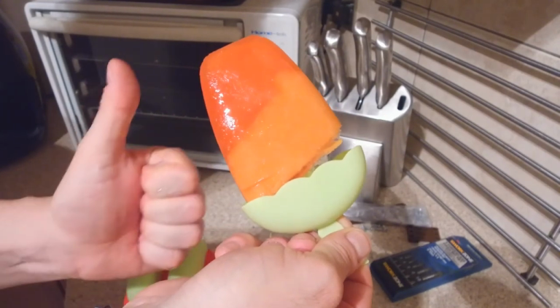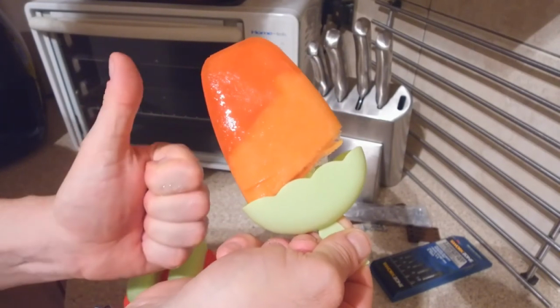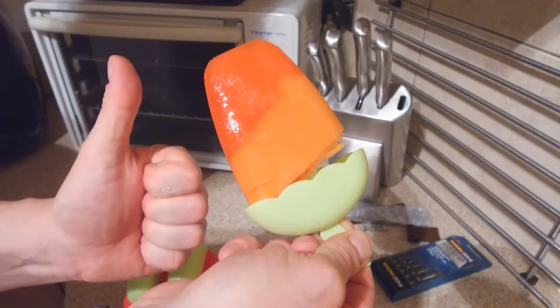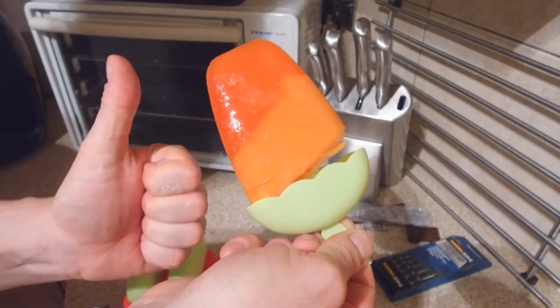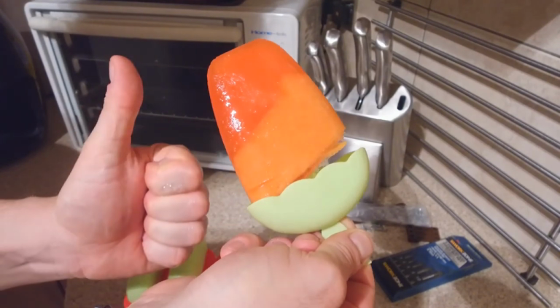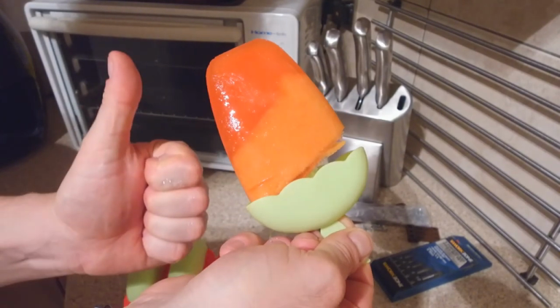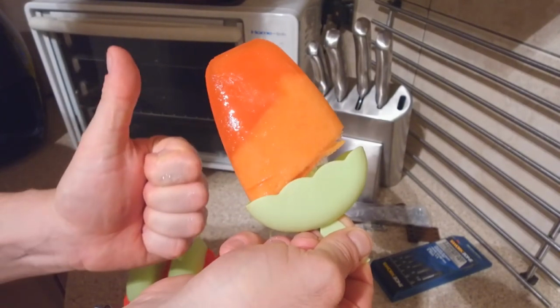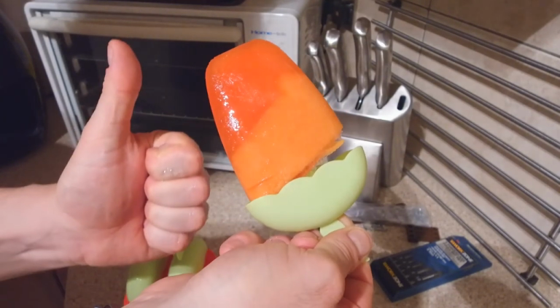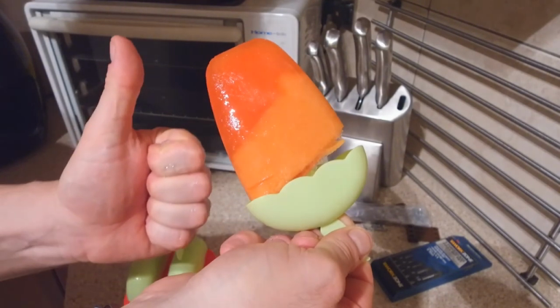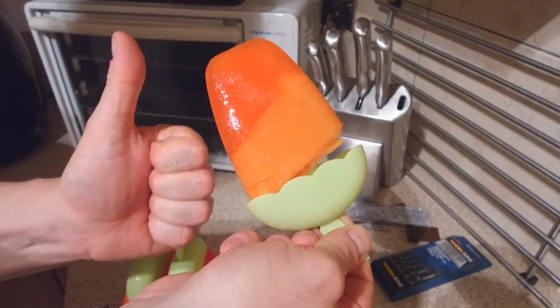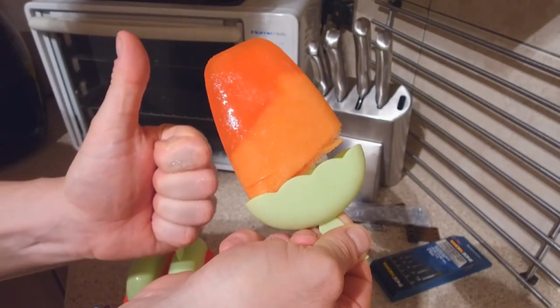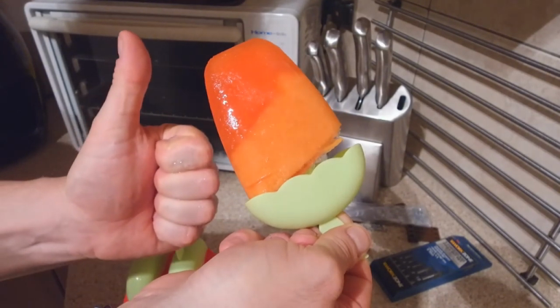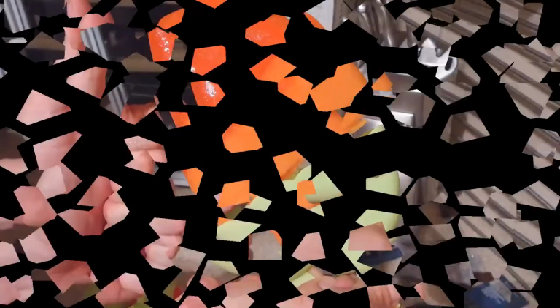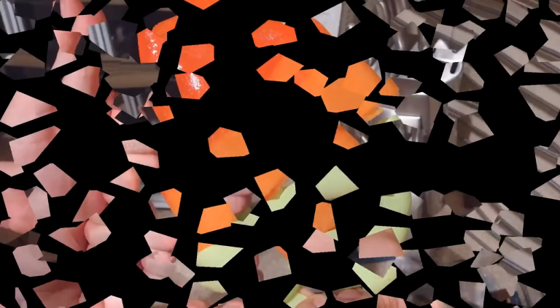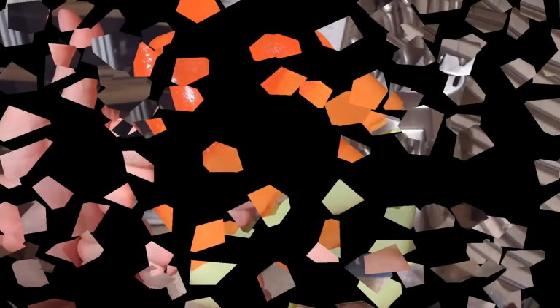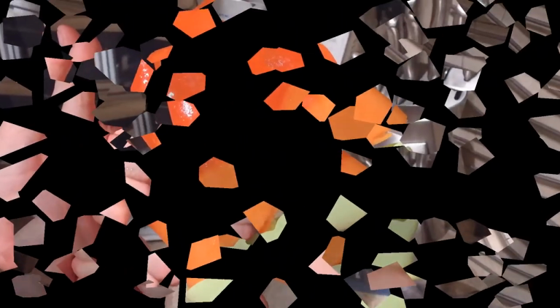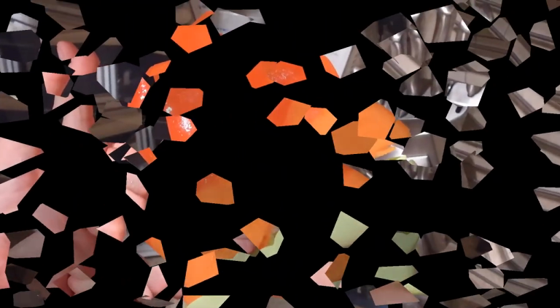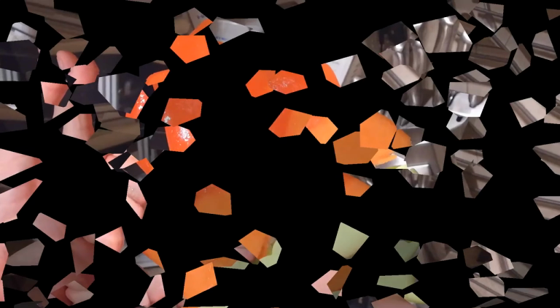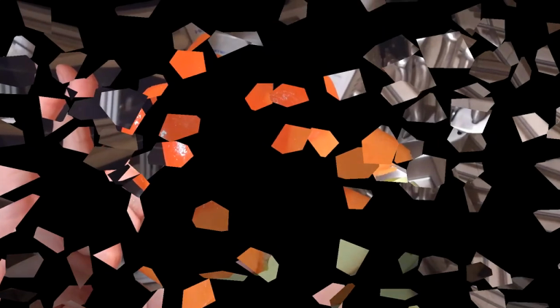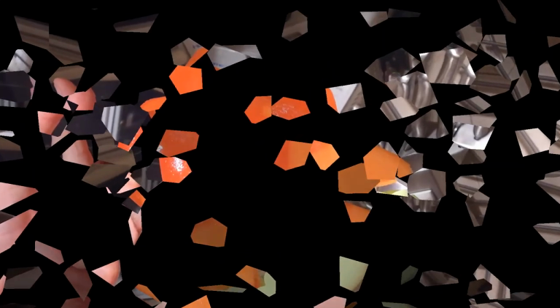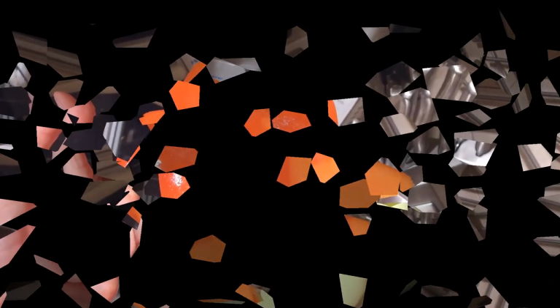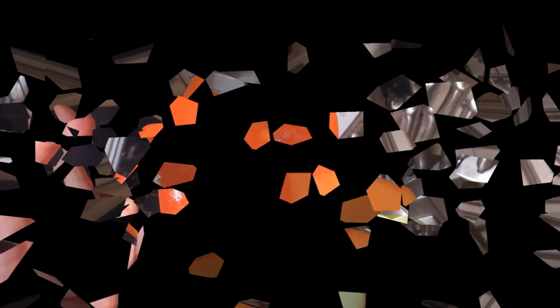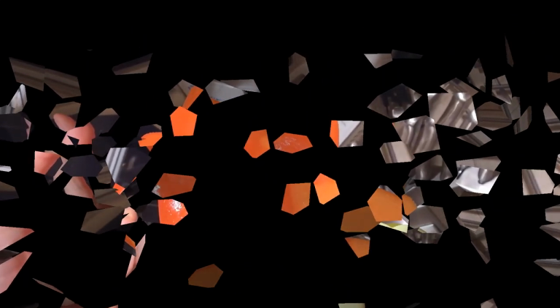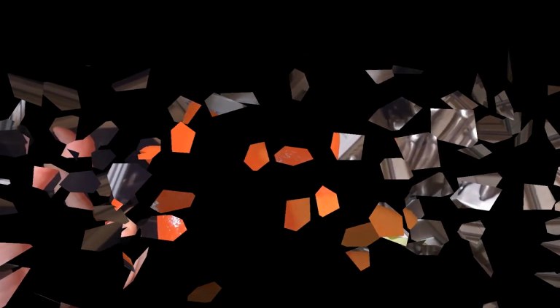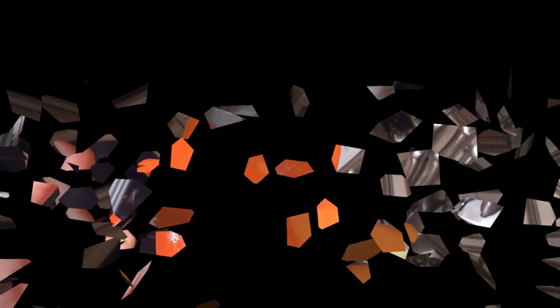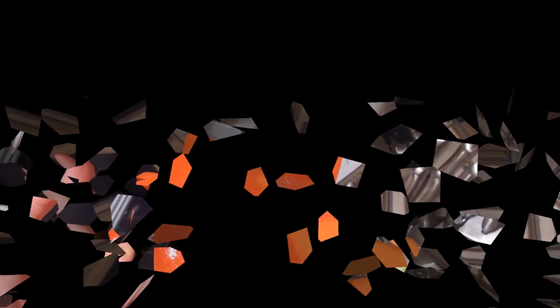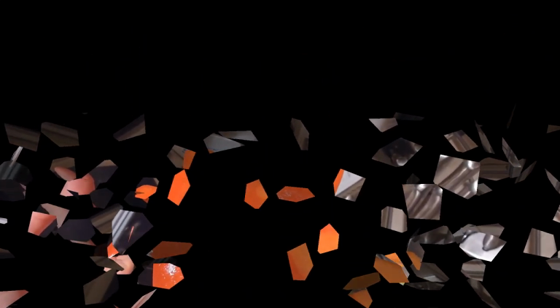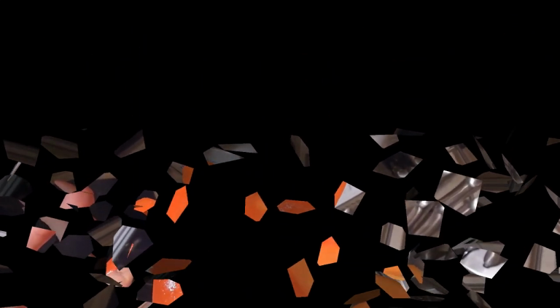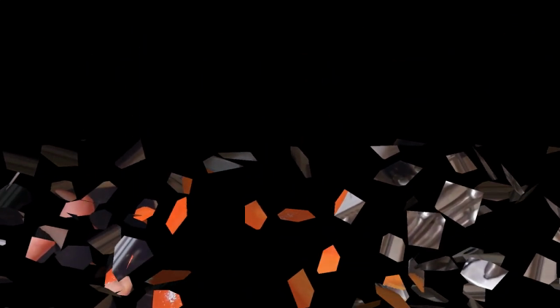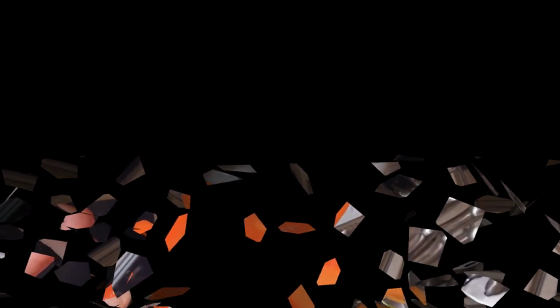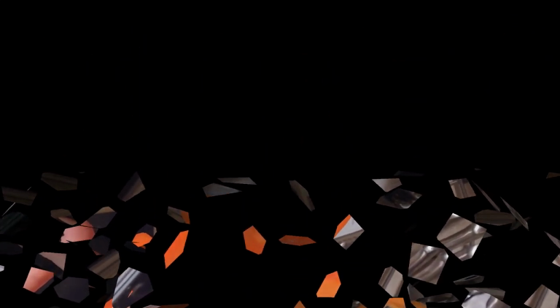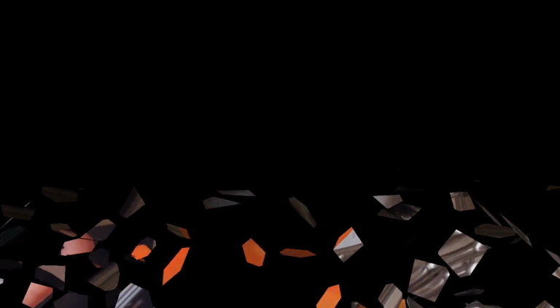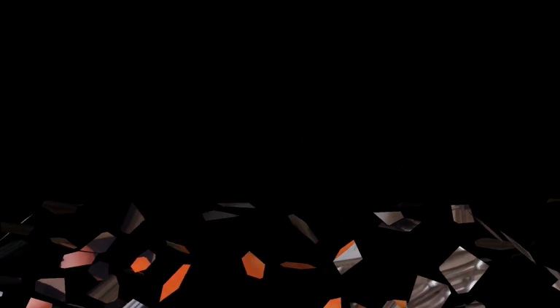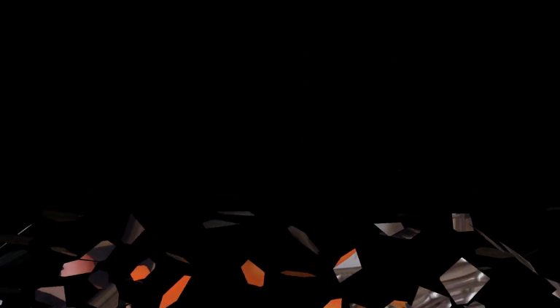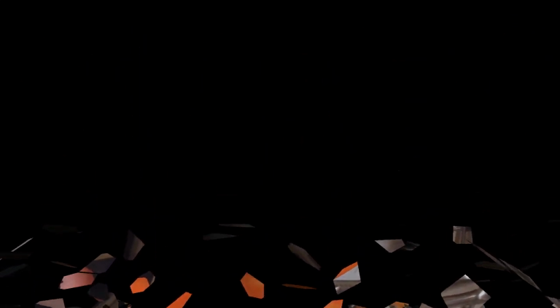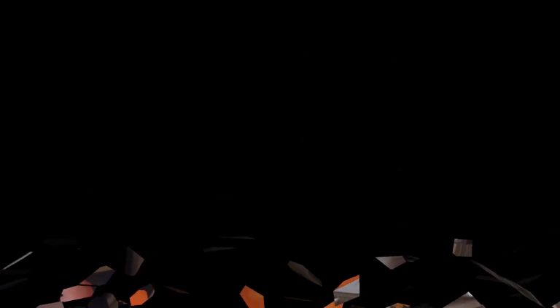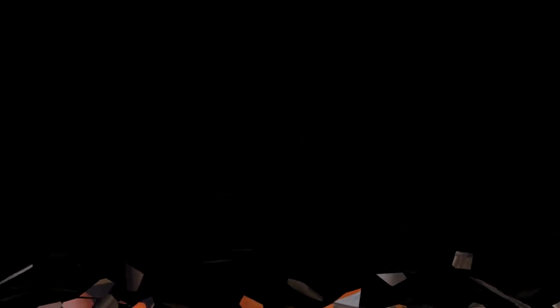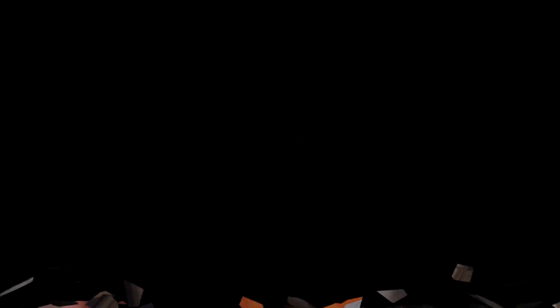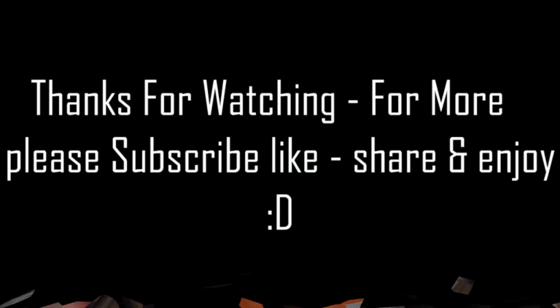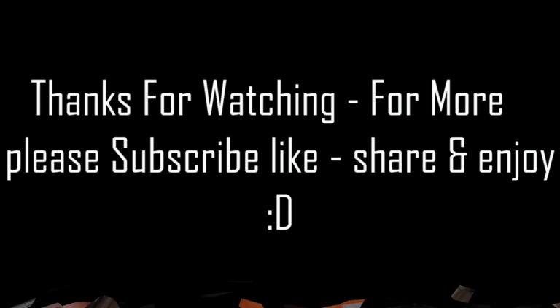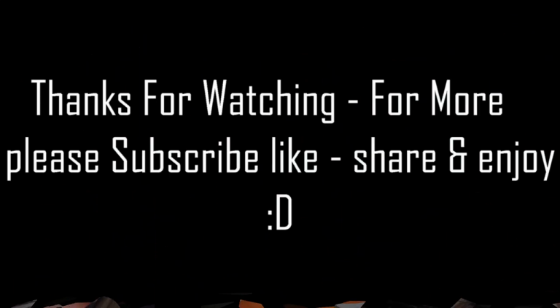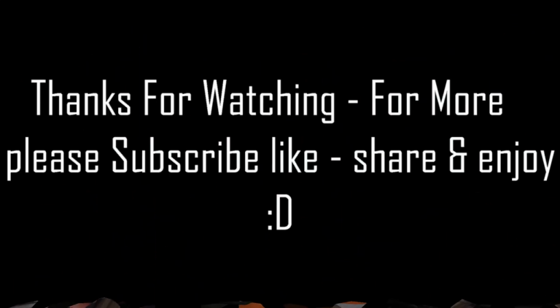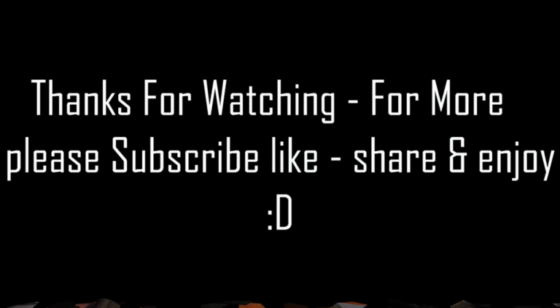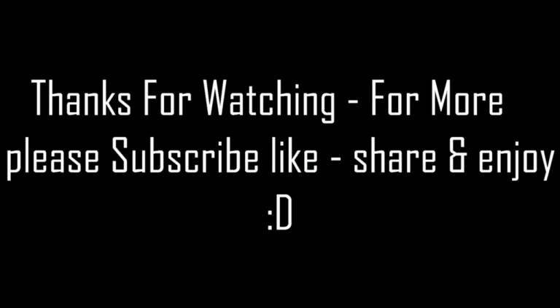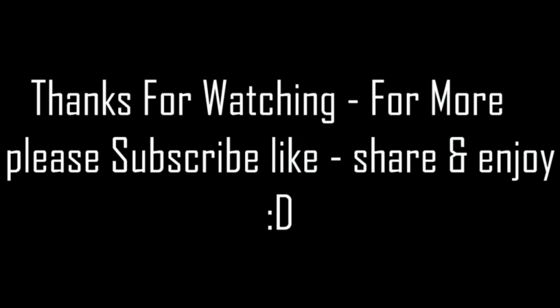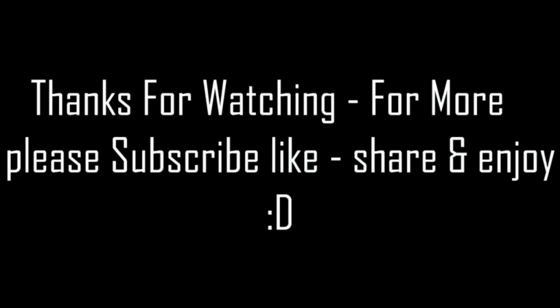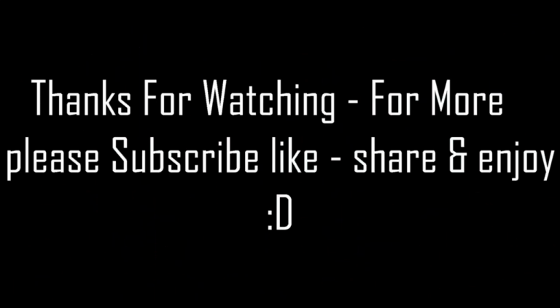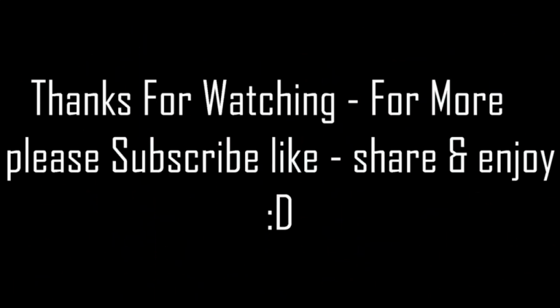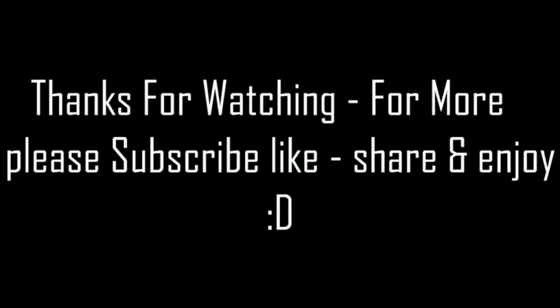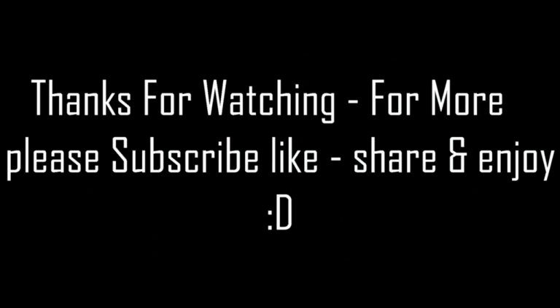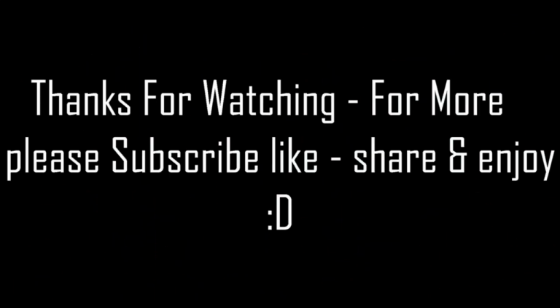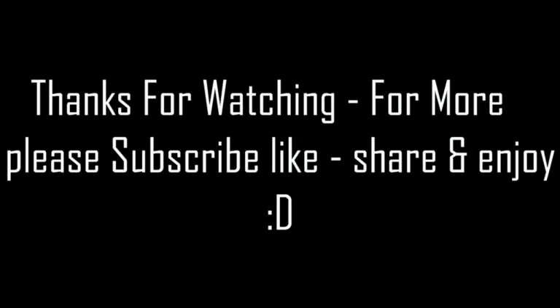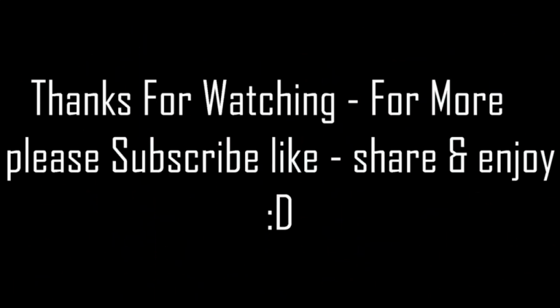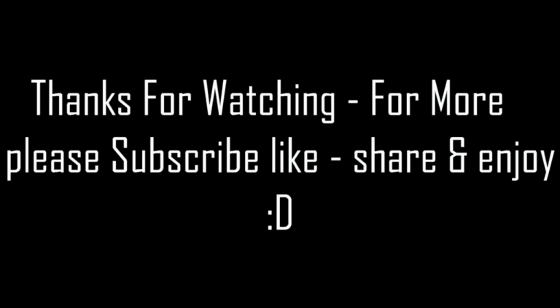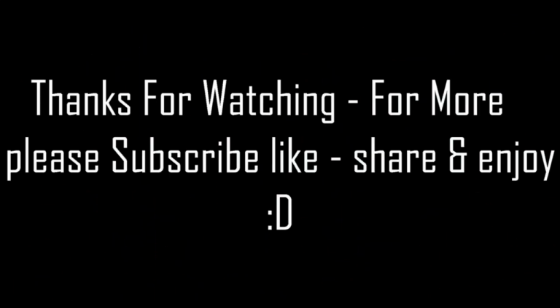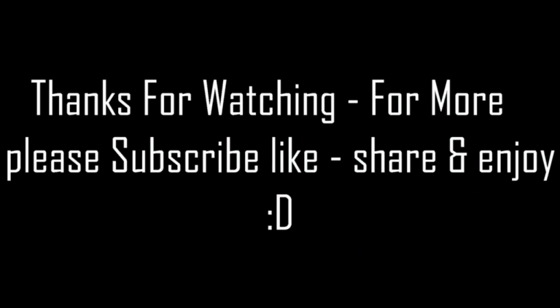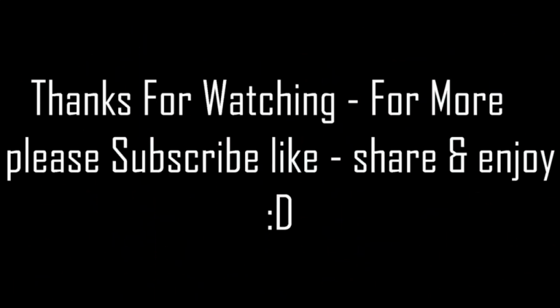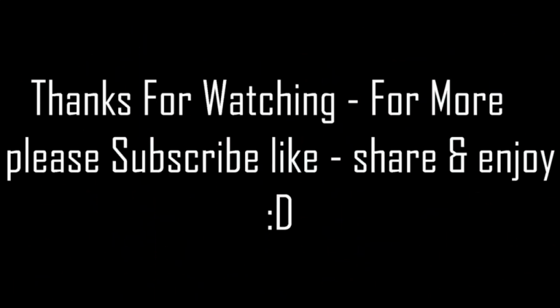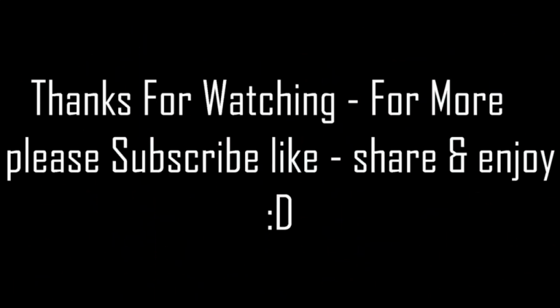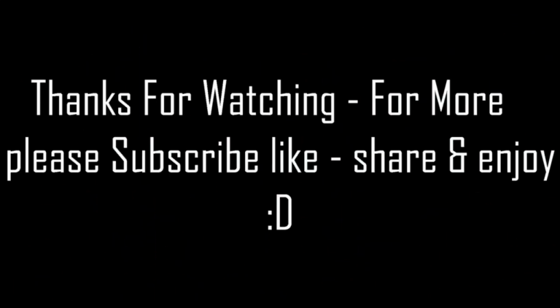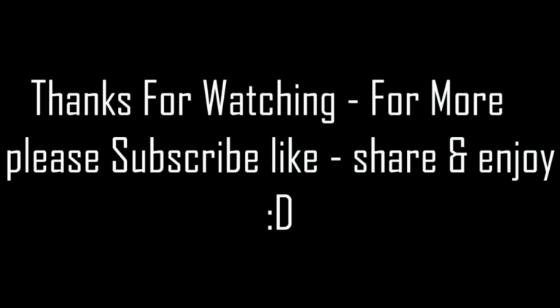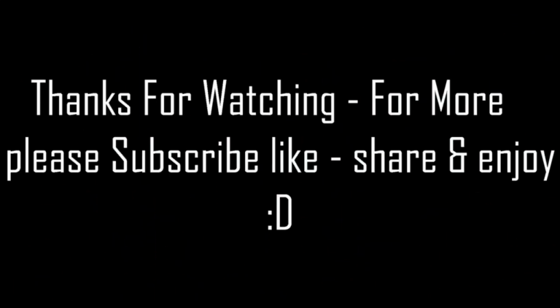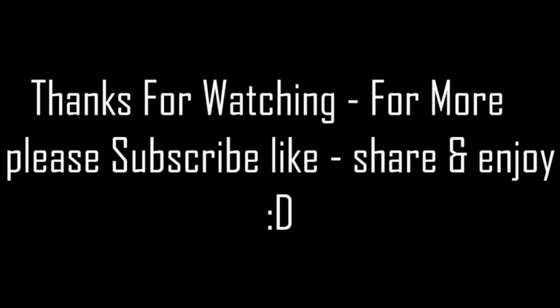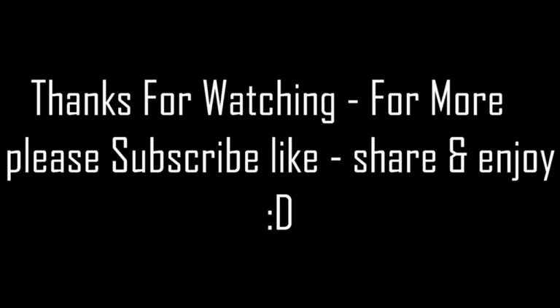Ha ha! Thank you for watching, oh chaps. Please like, share, subscribe, and most importantly, enjoy.